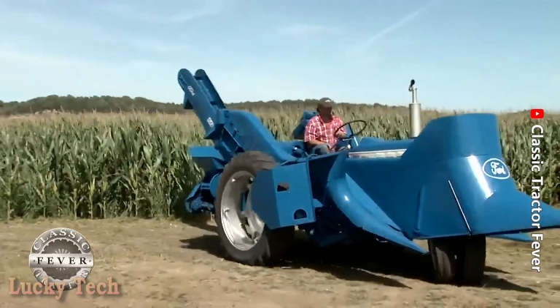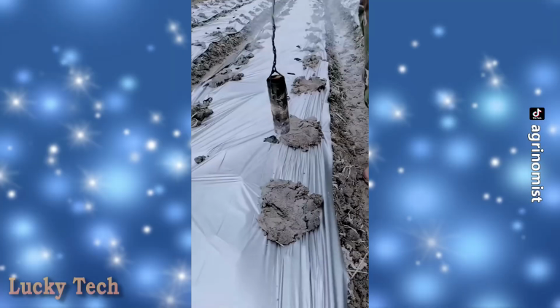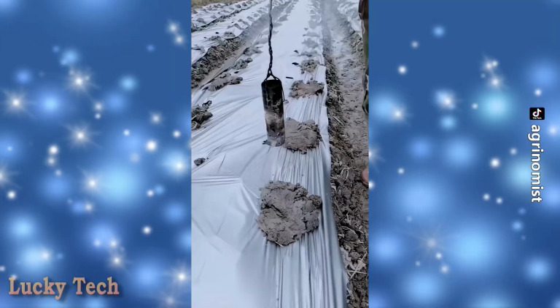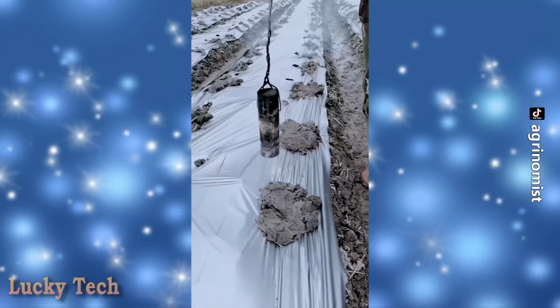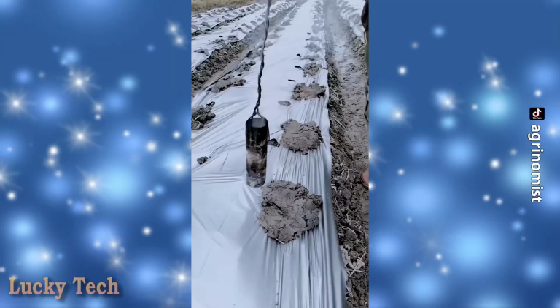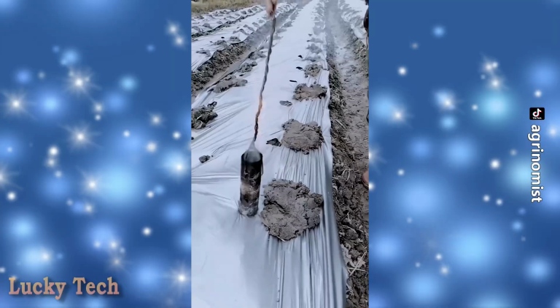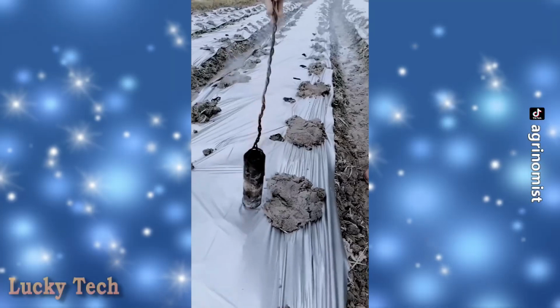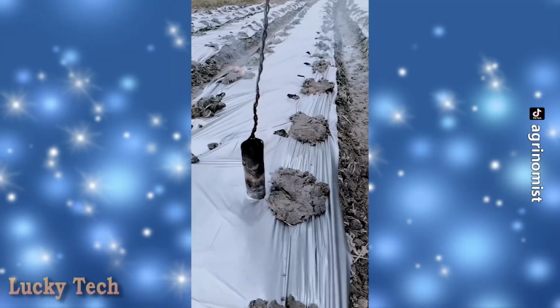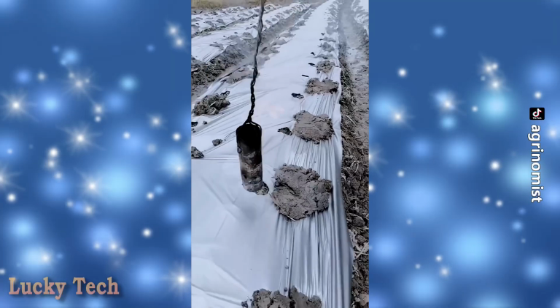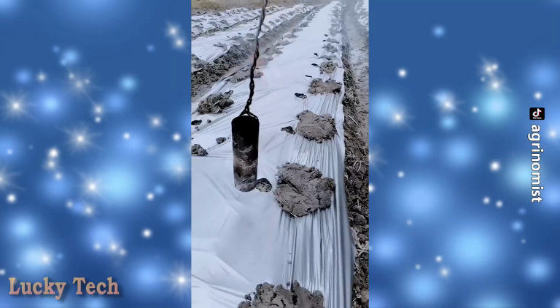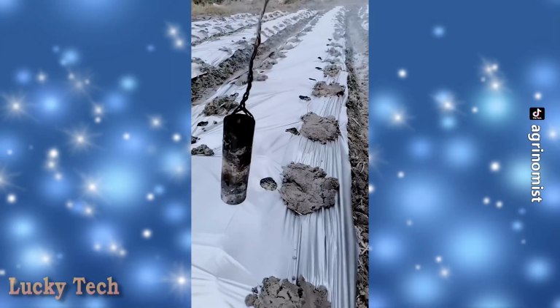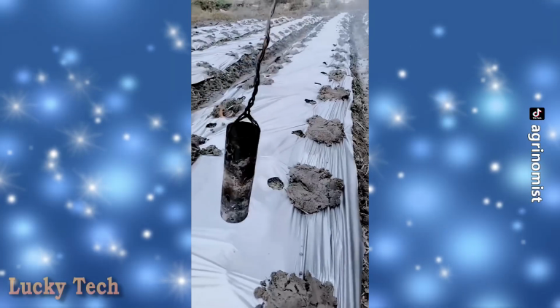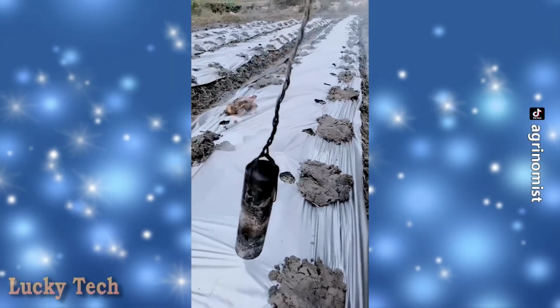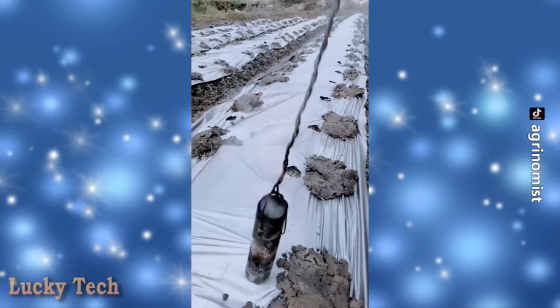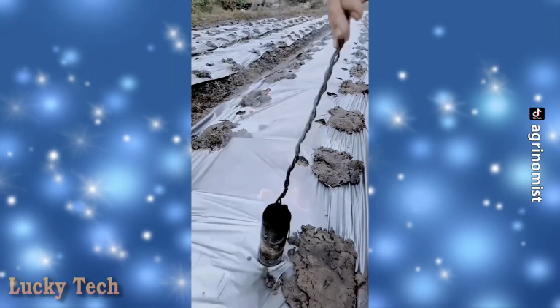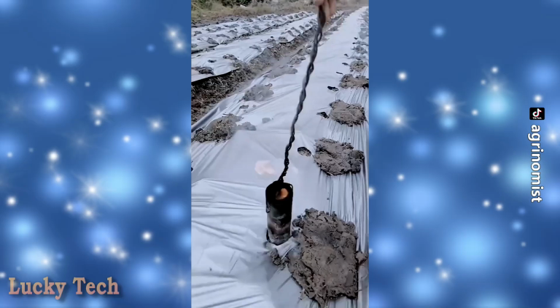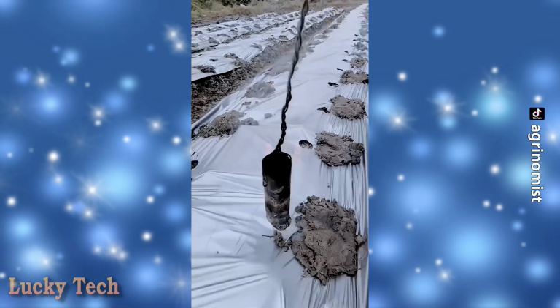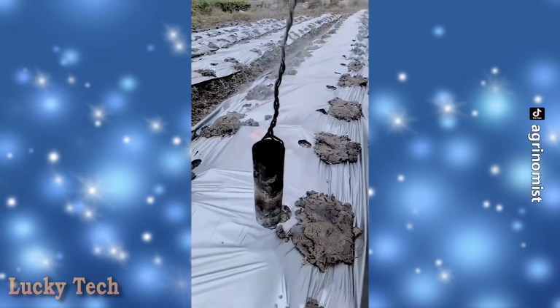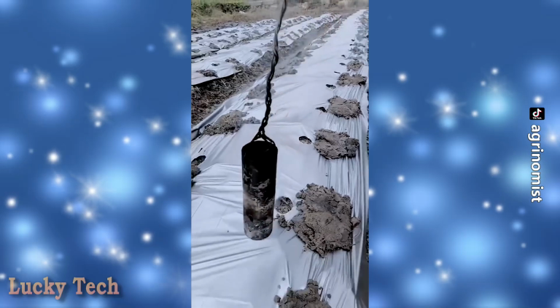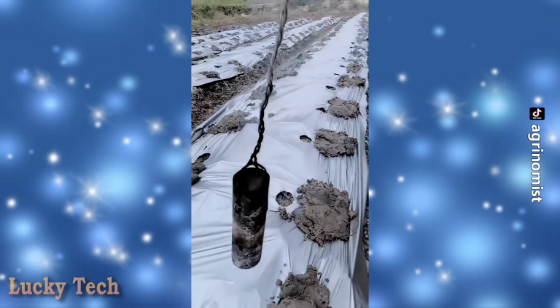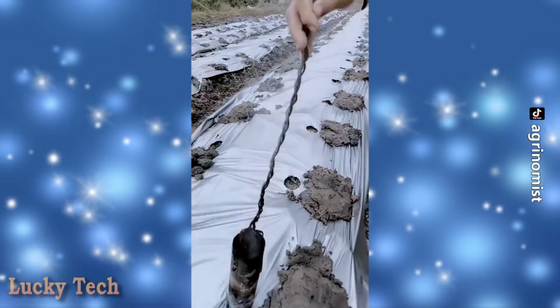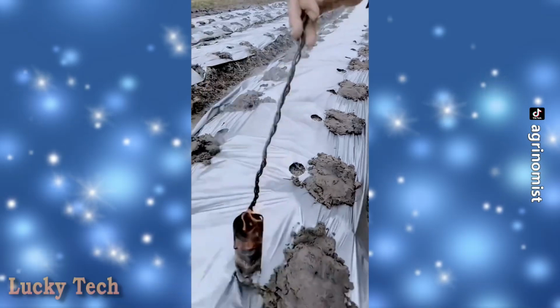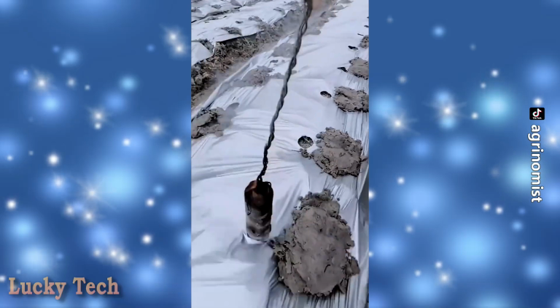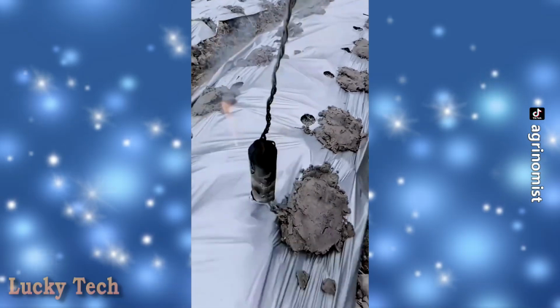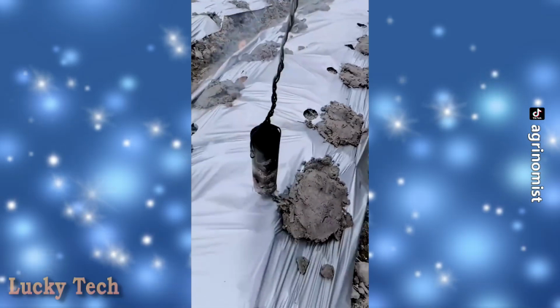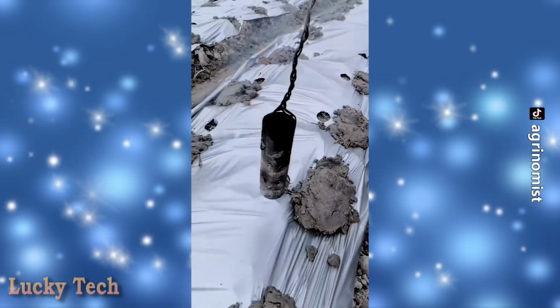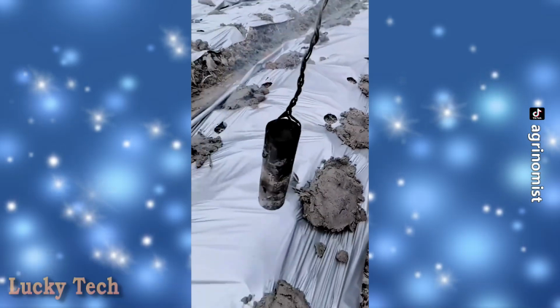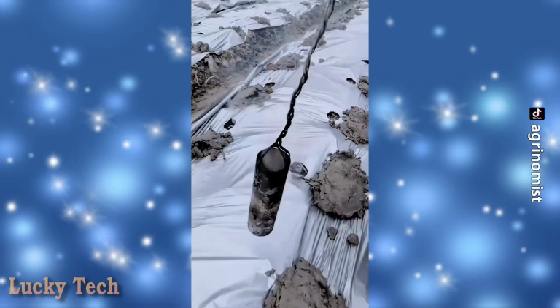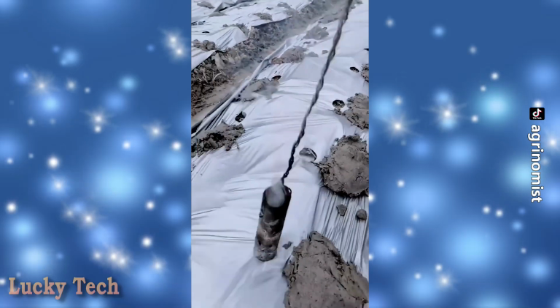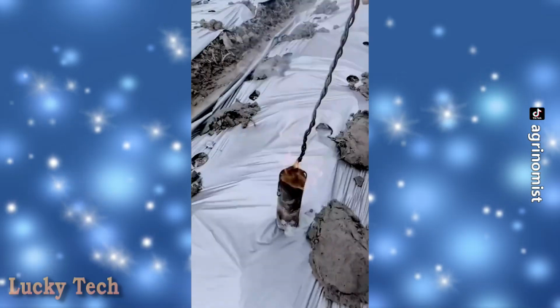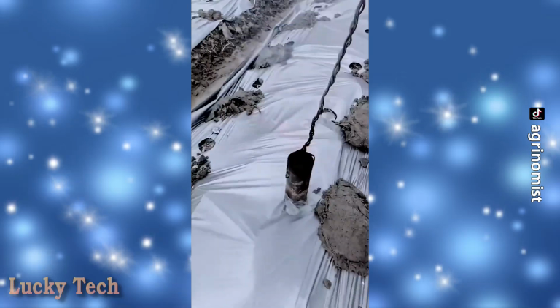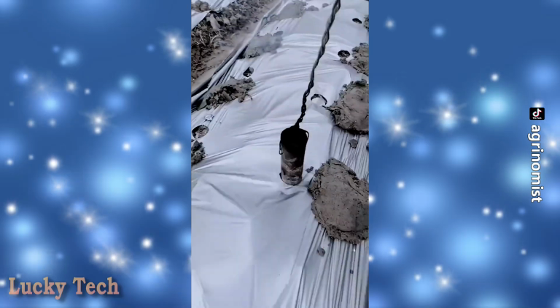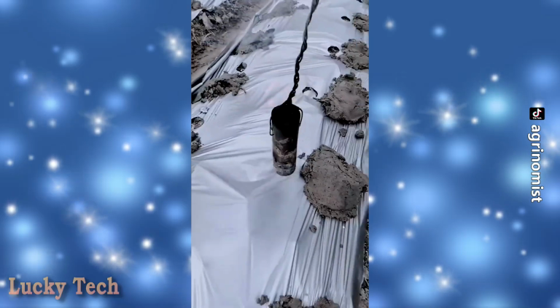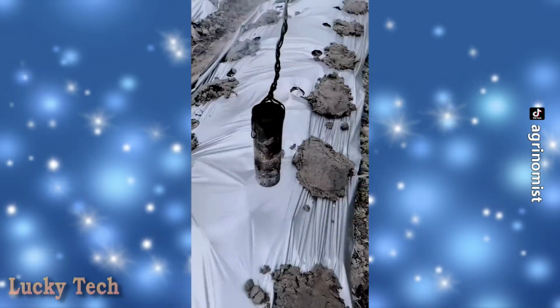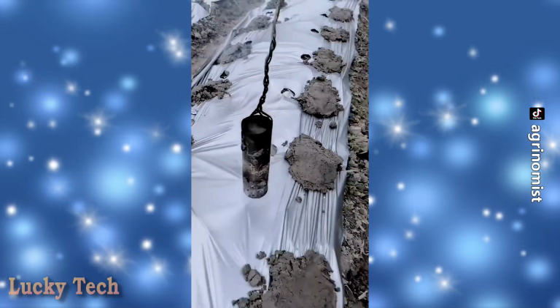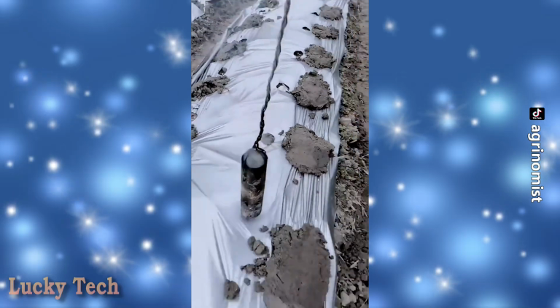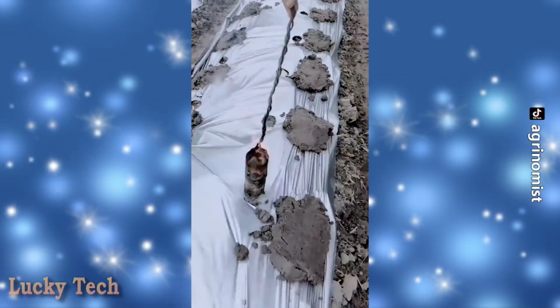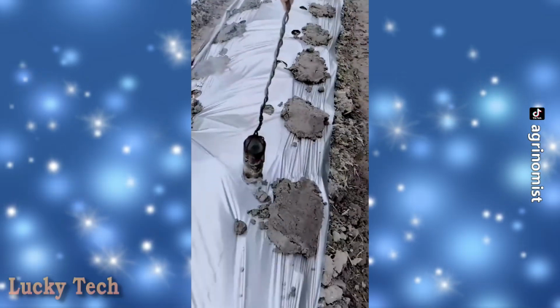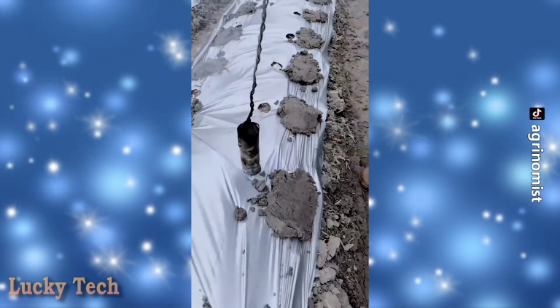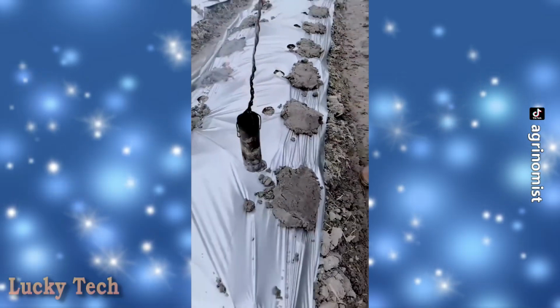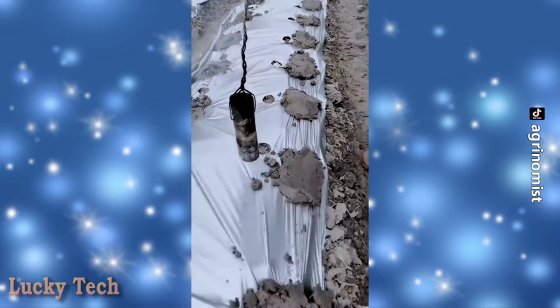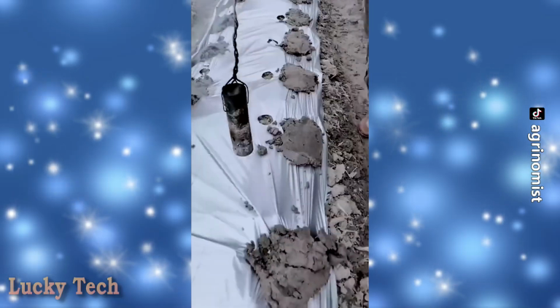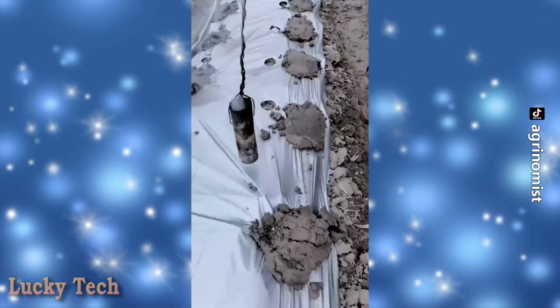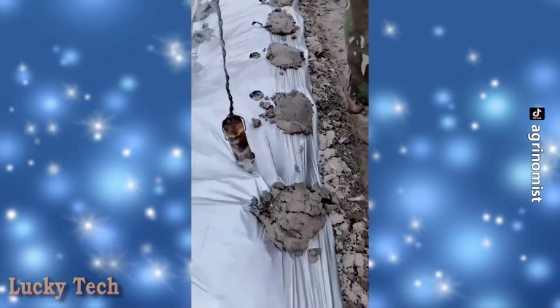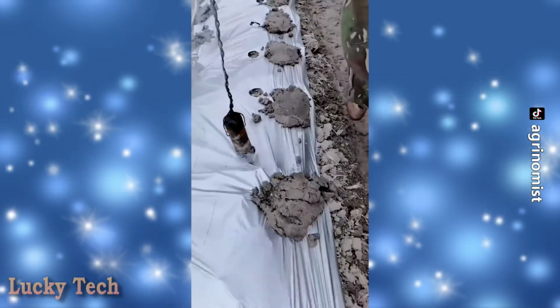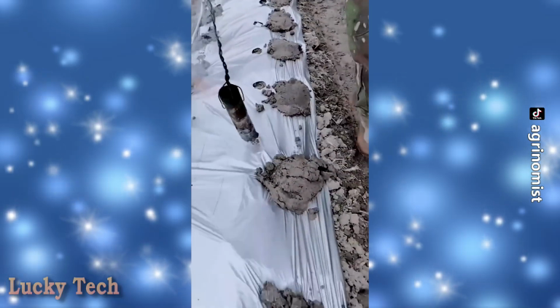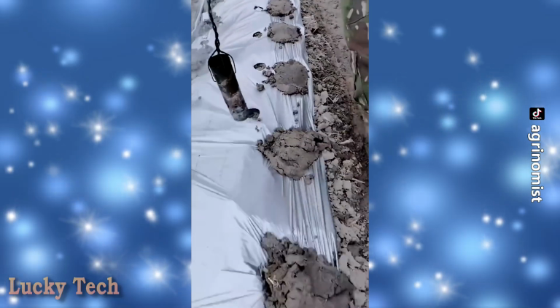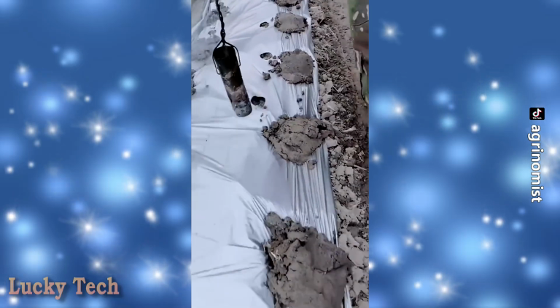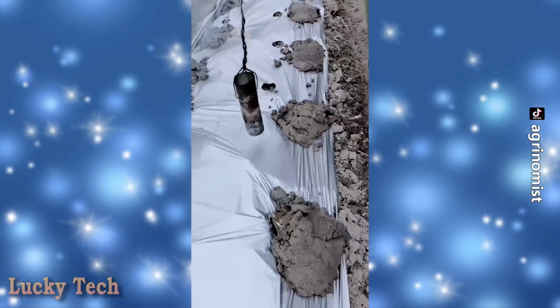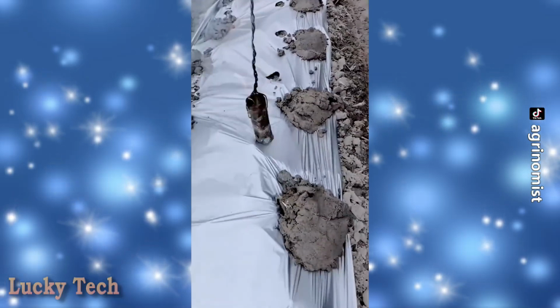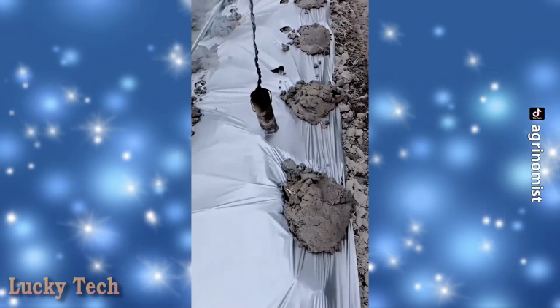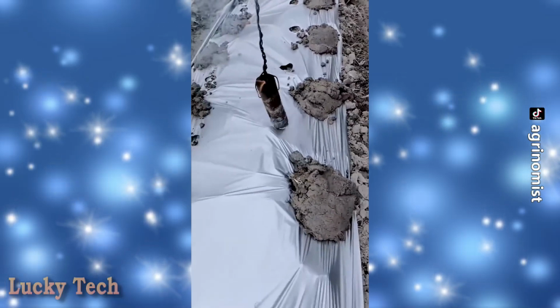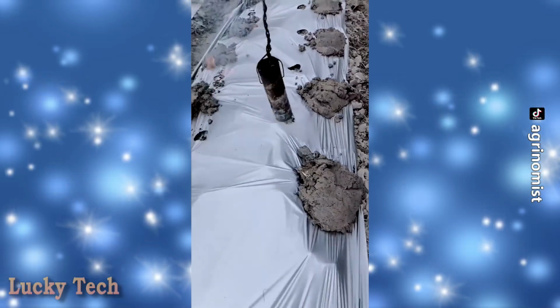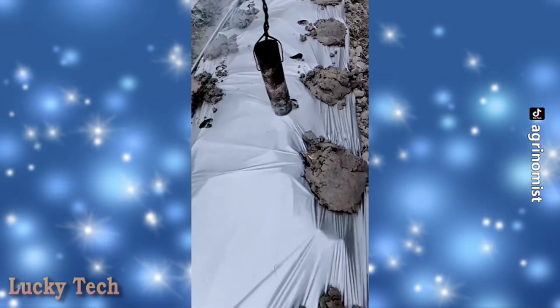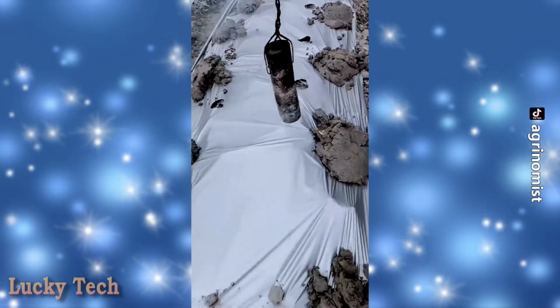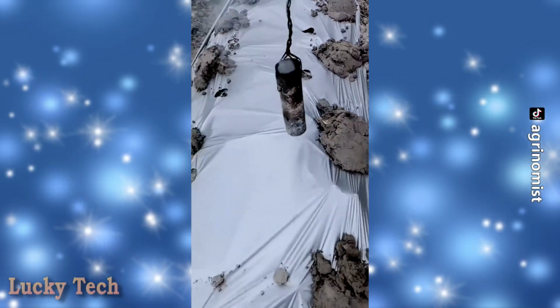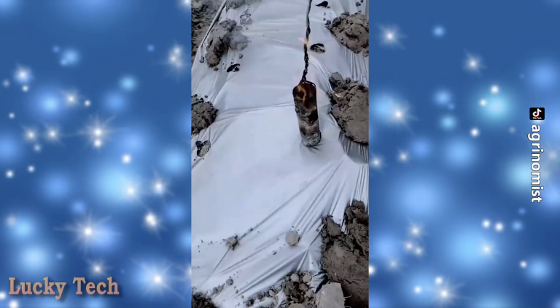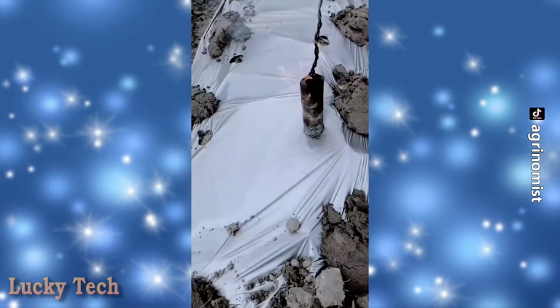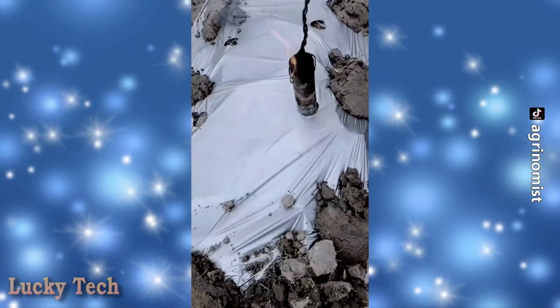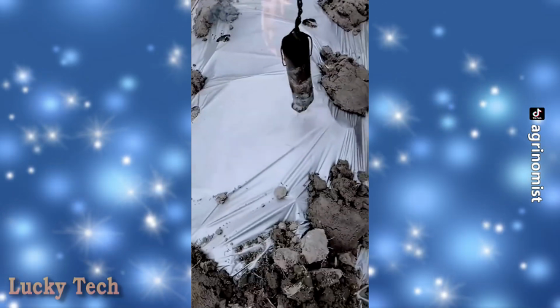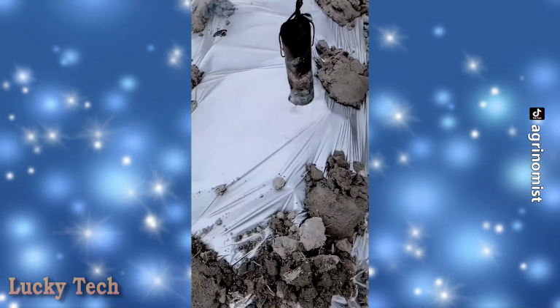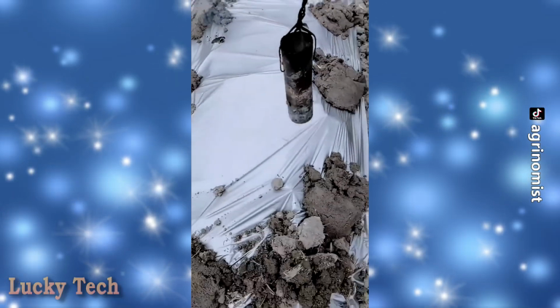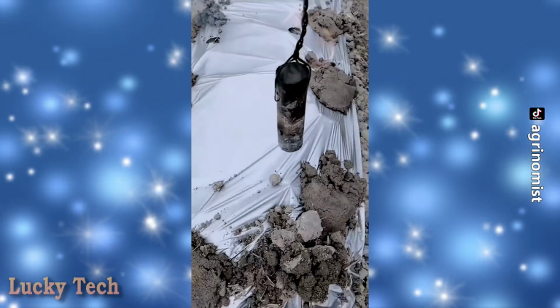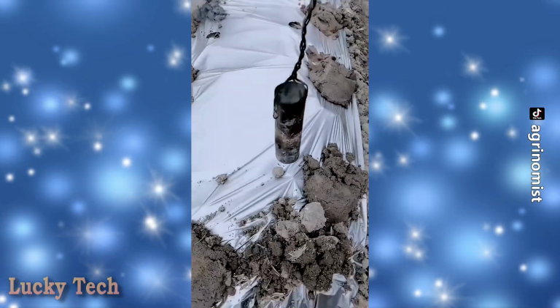Идея быстрого получения отверстий в укрывном материале с помощью нагретого огнём цилиндра.